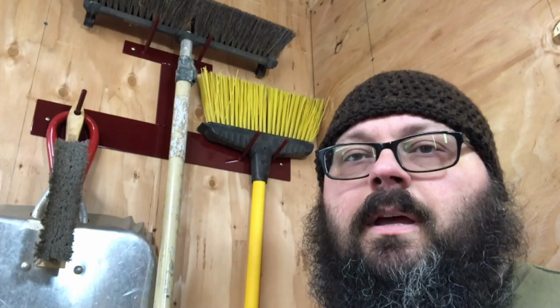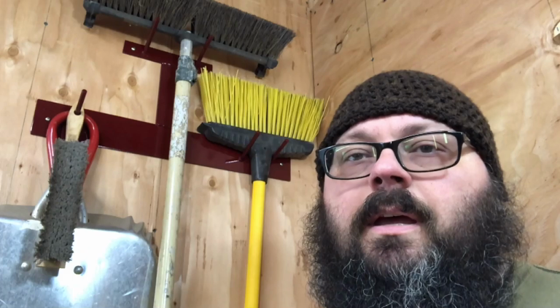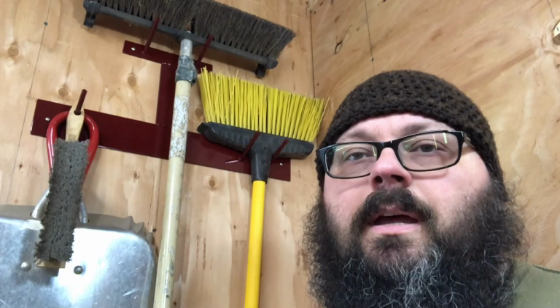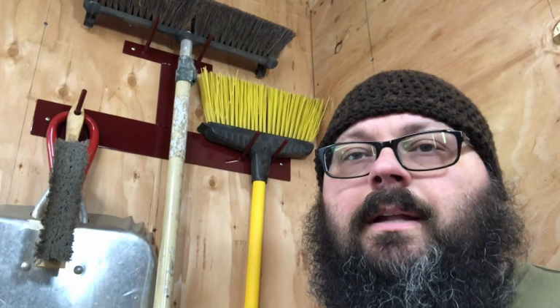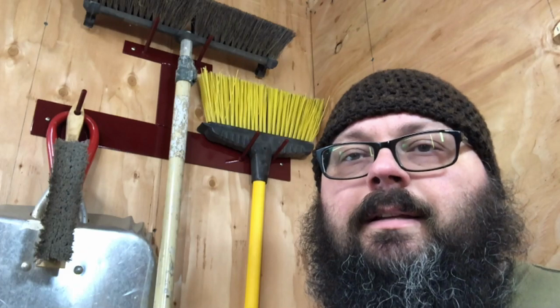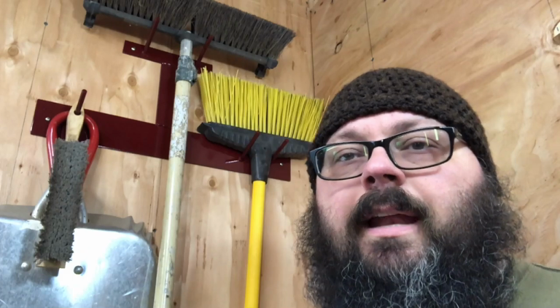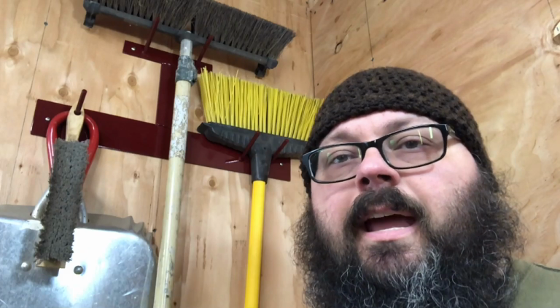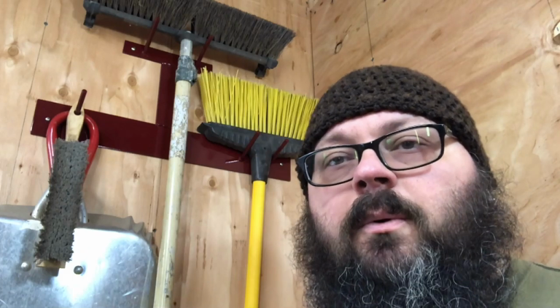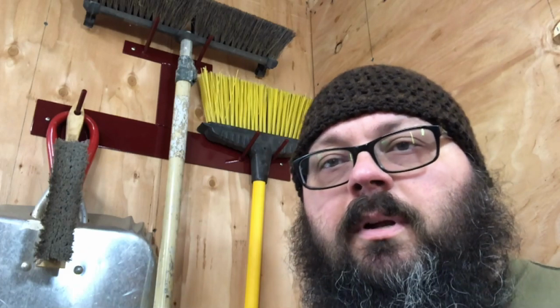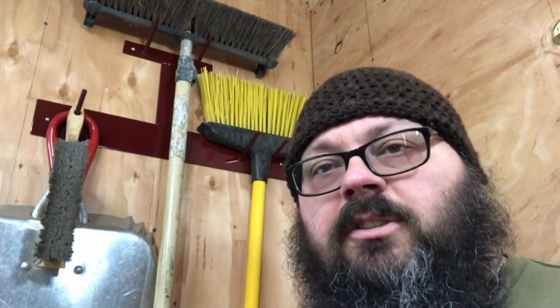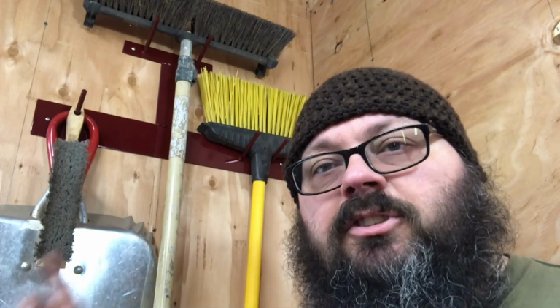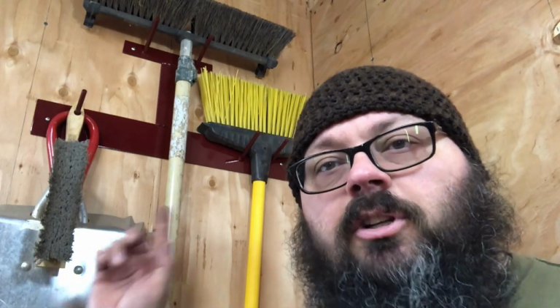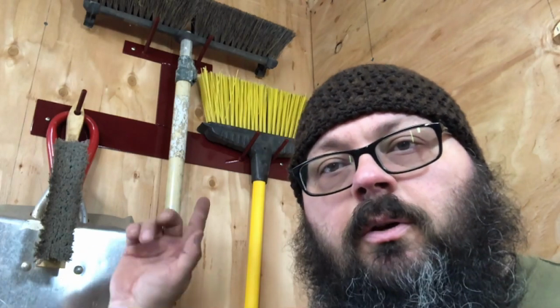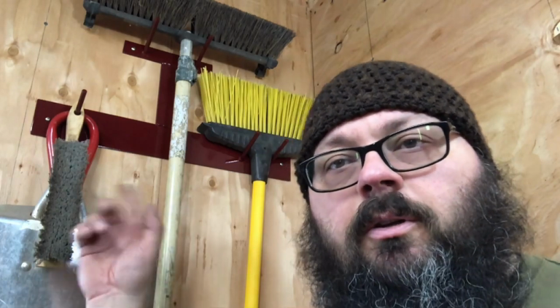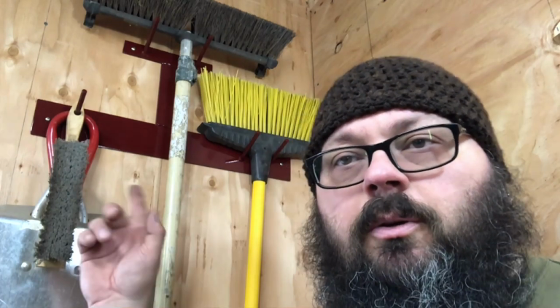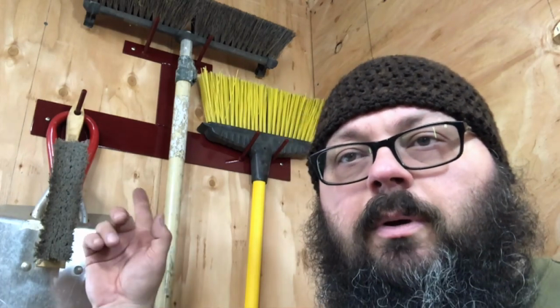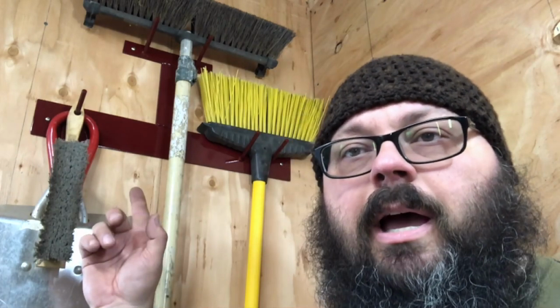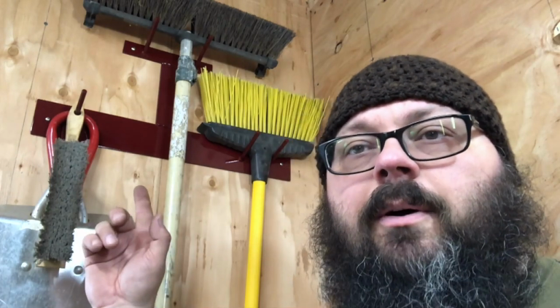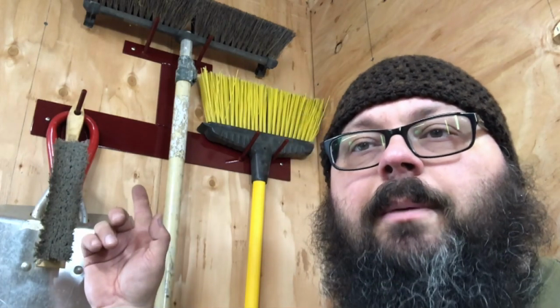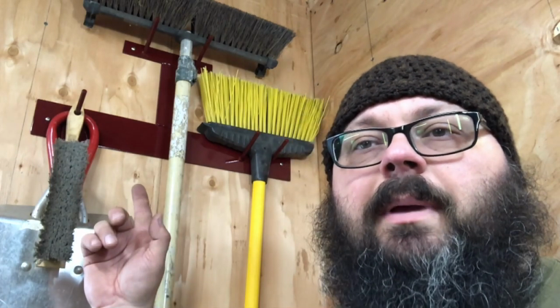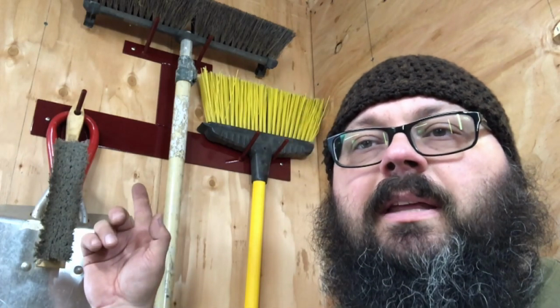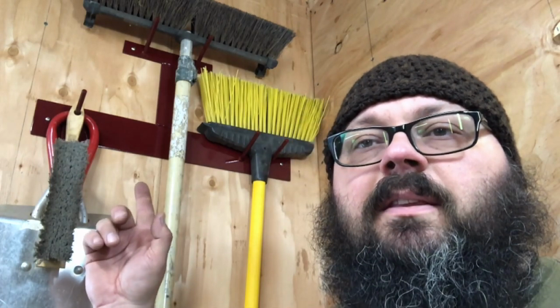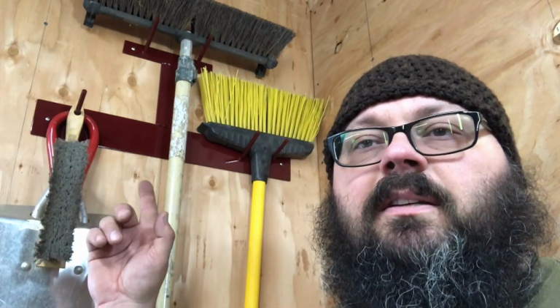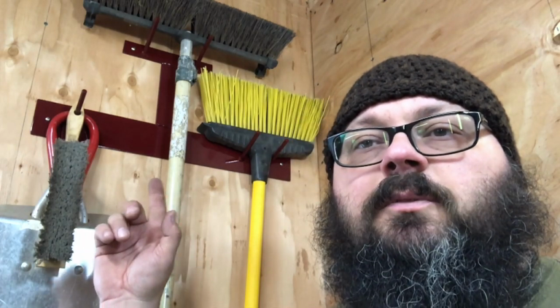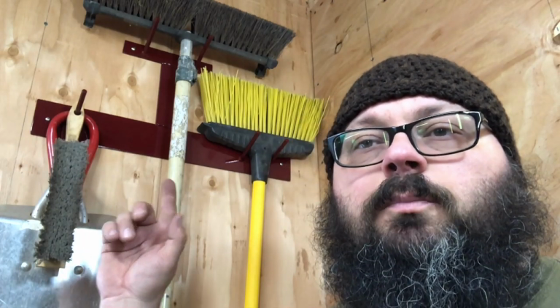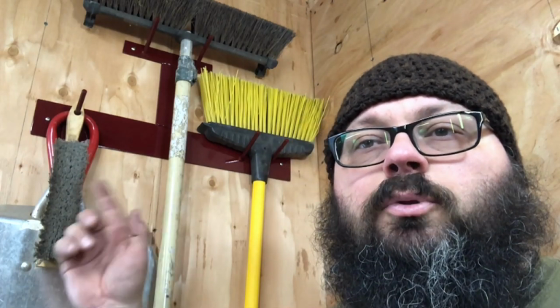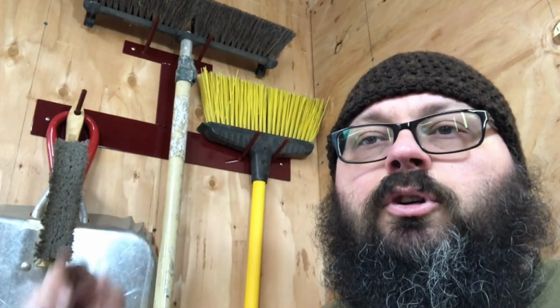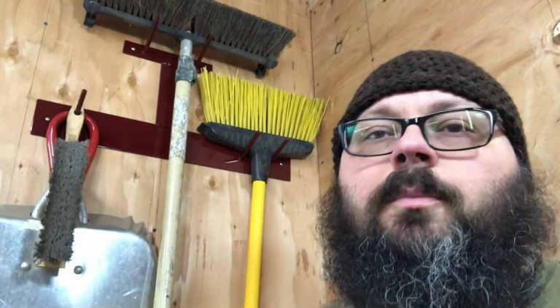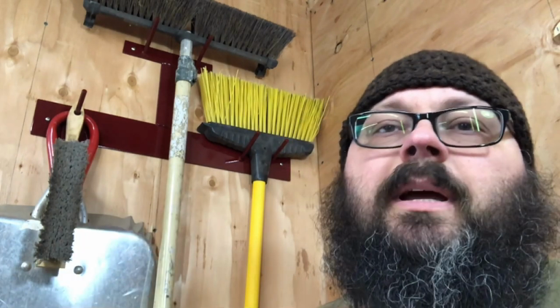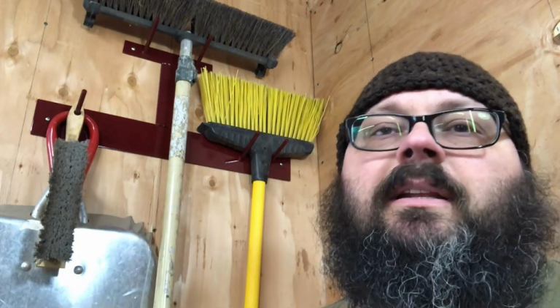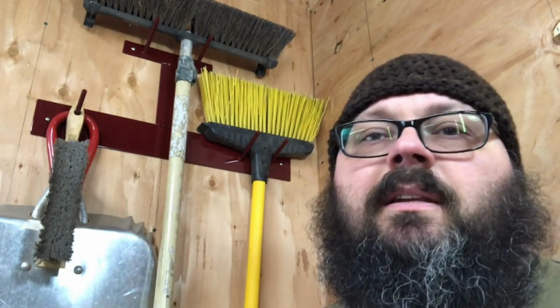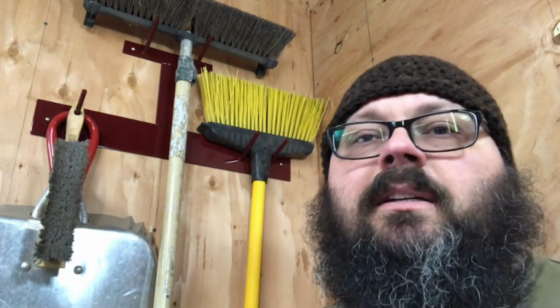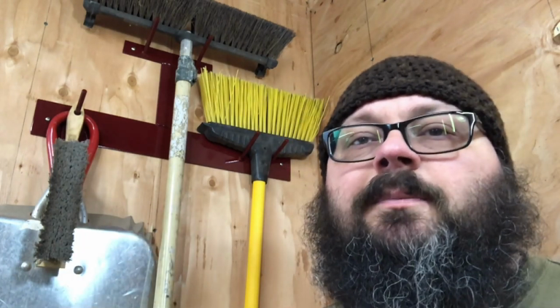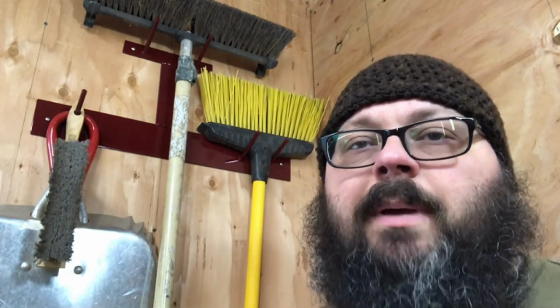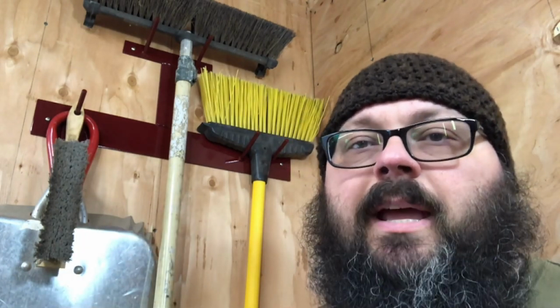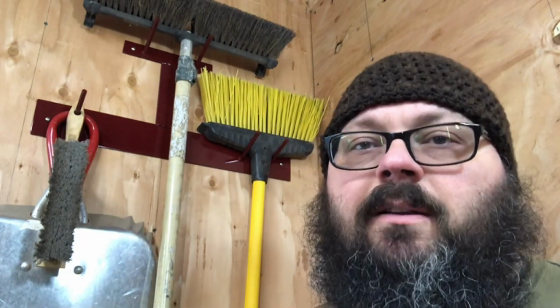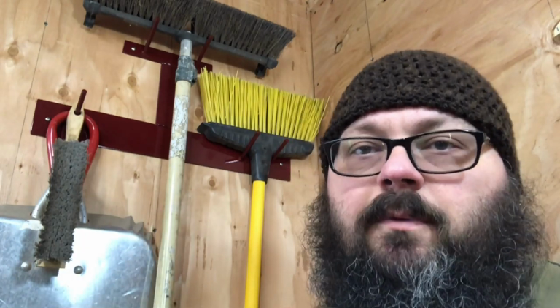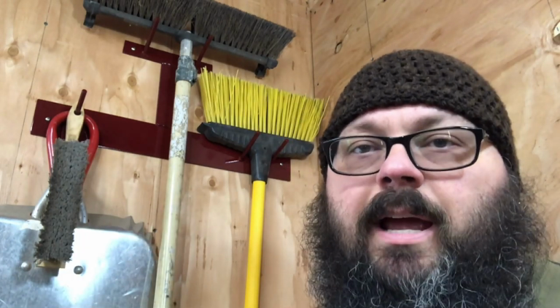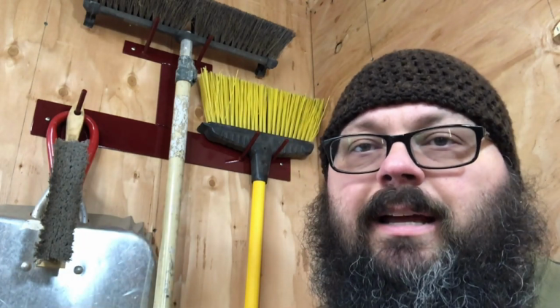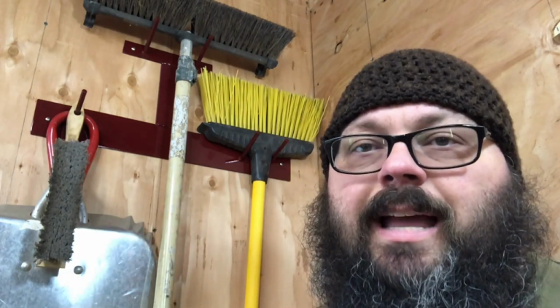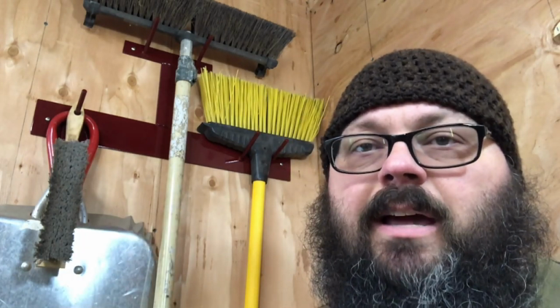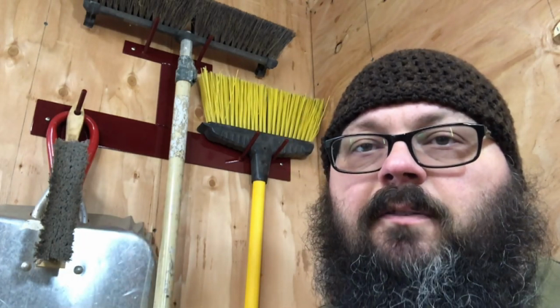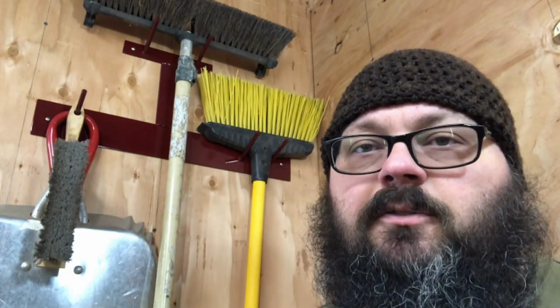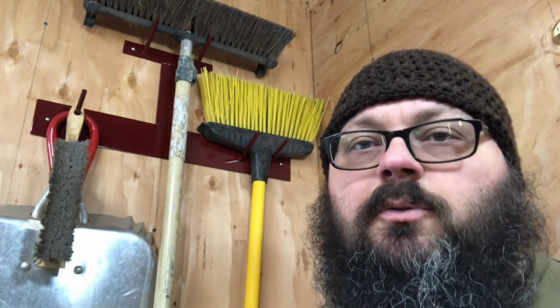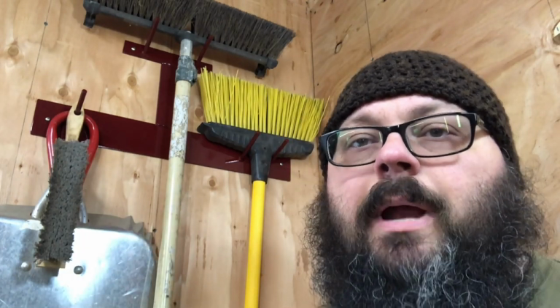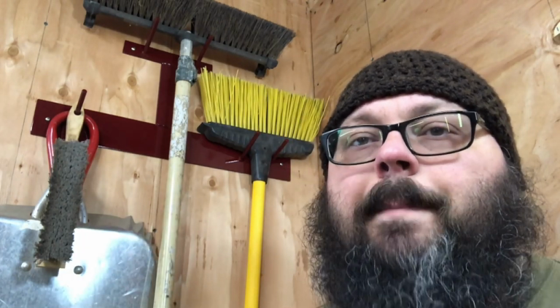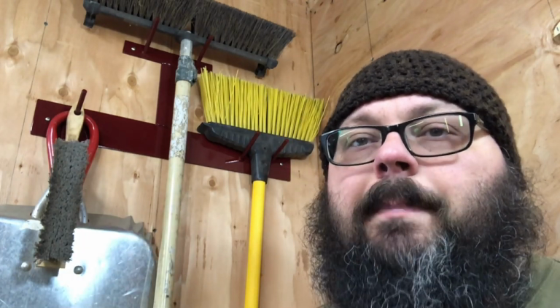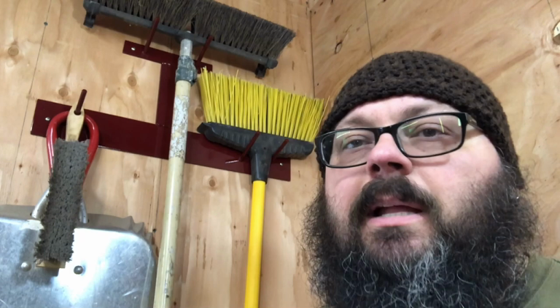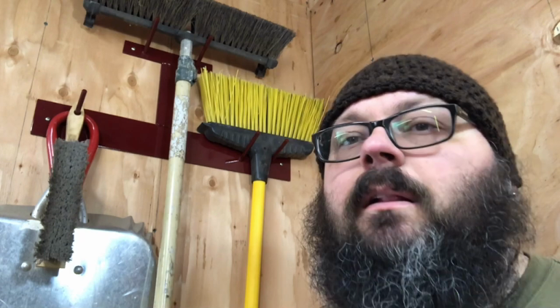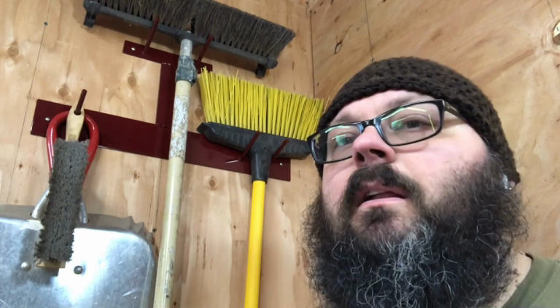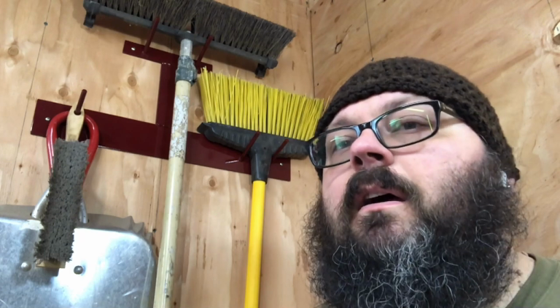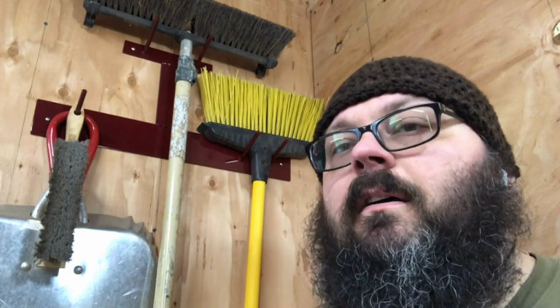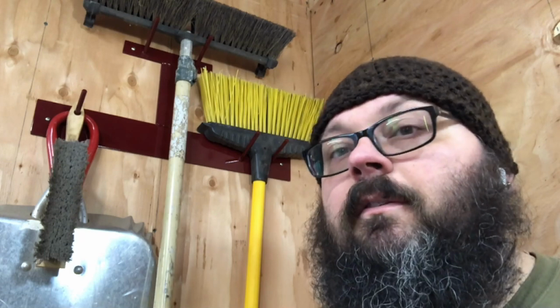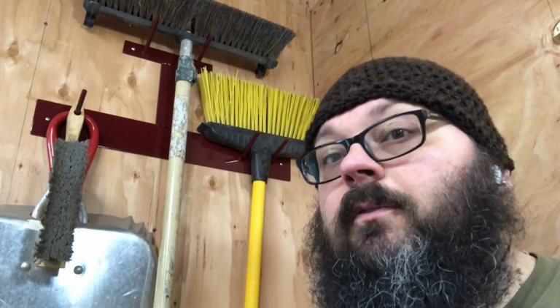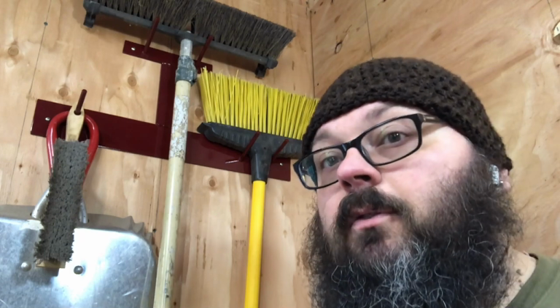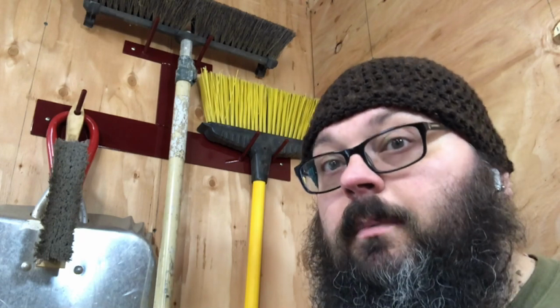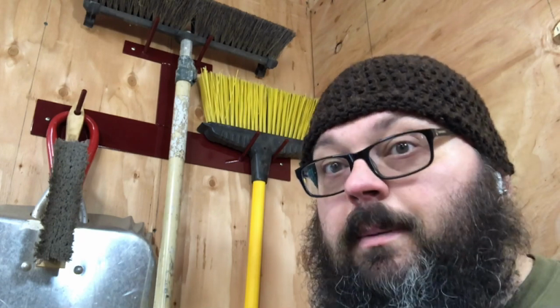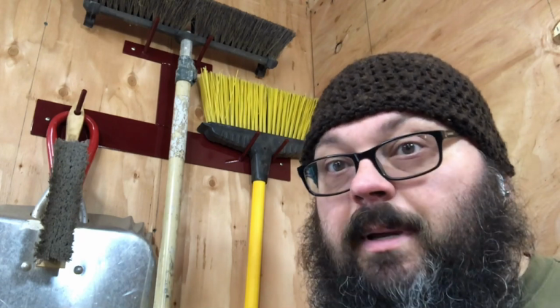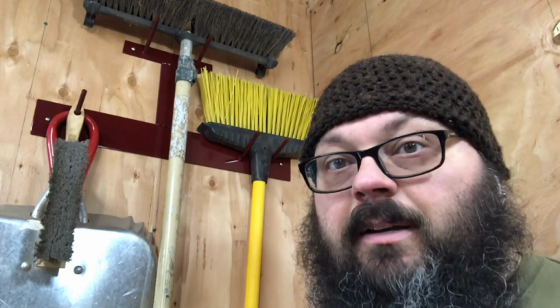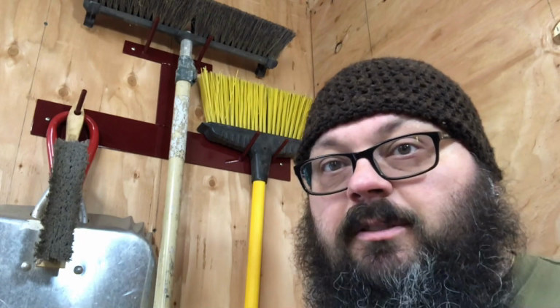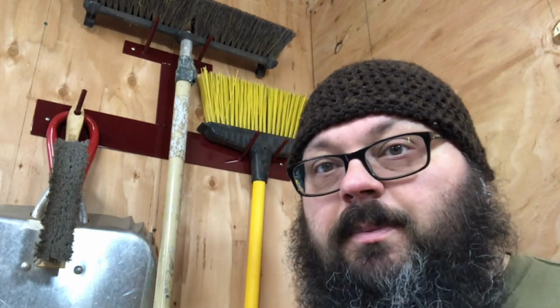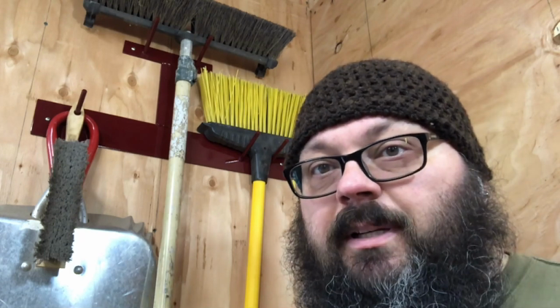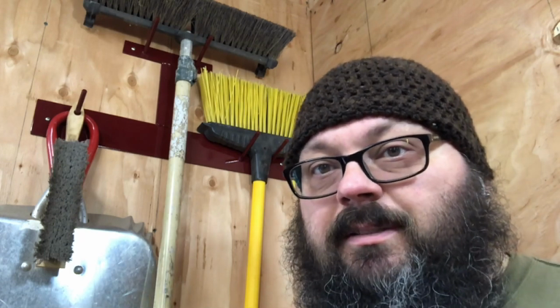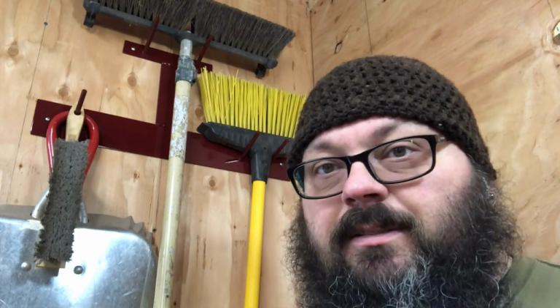Today I want to show you how I made this broom and dustpan rack out of scrap metal for my makerspace.